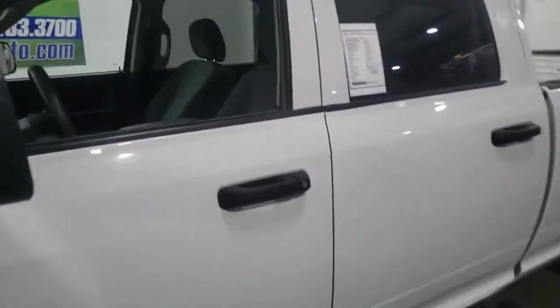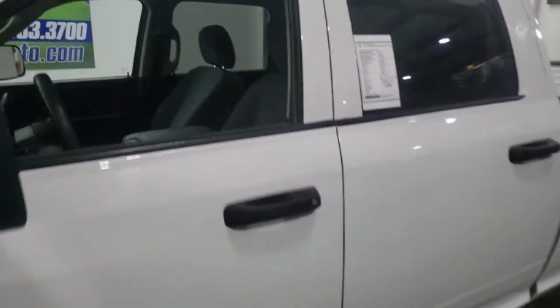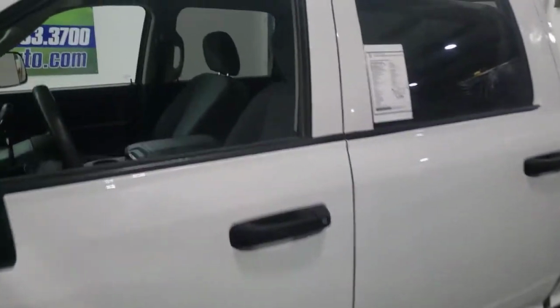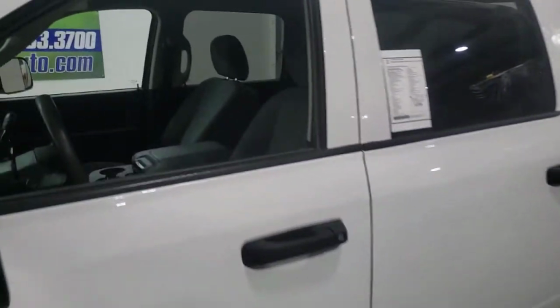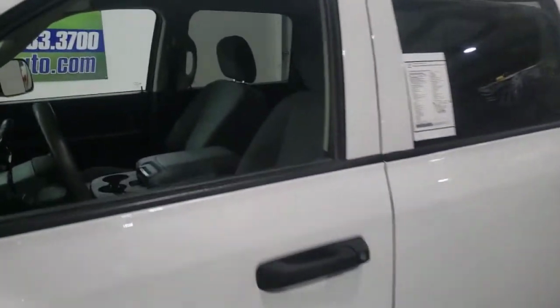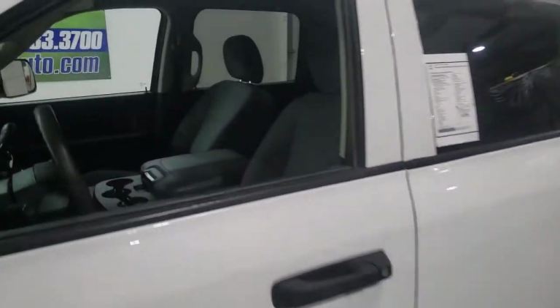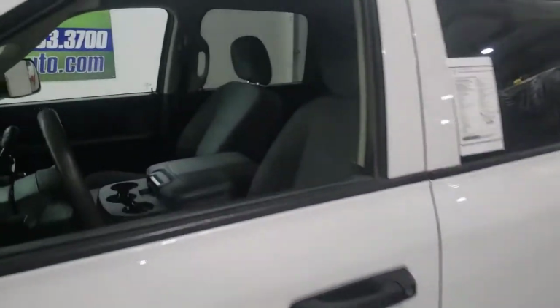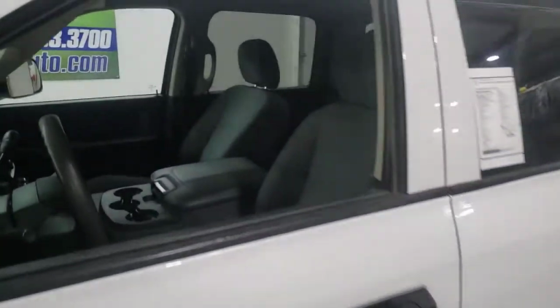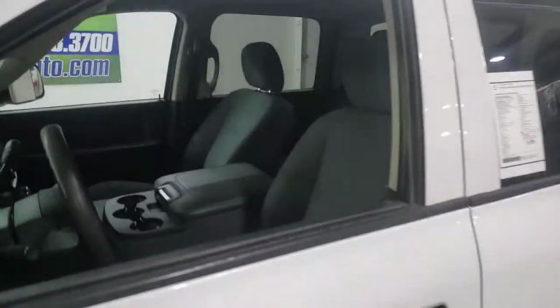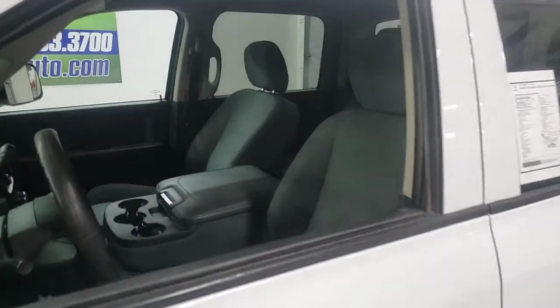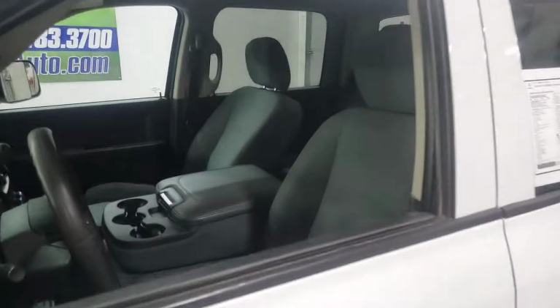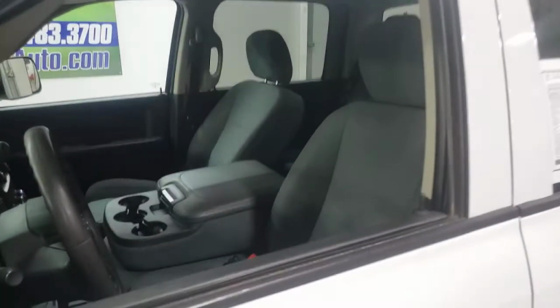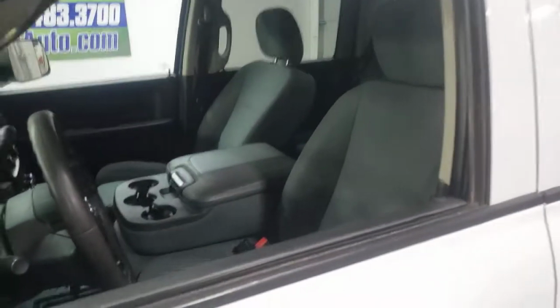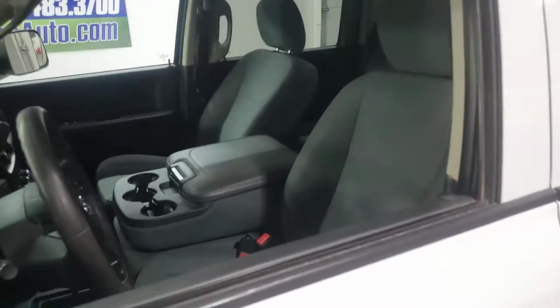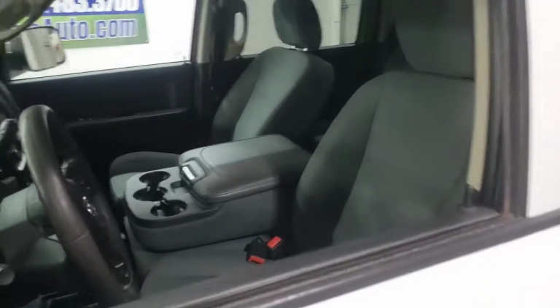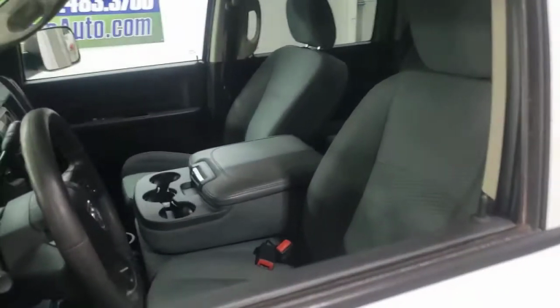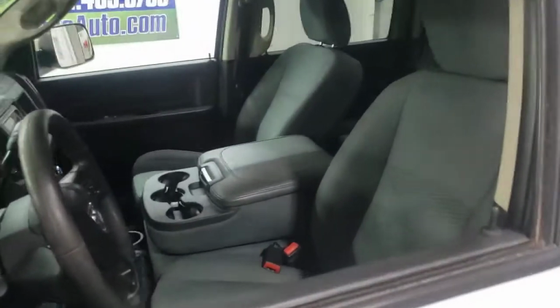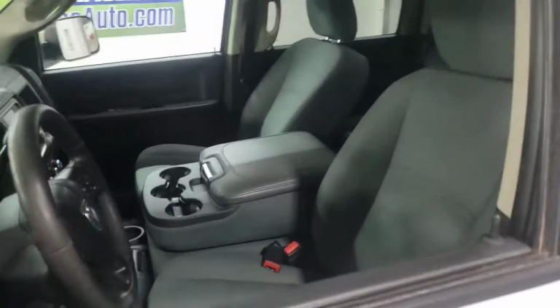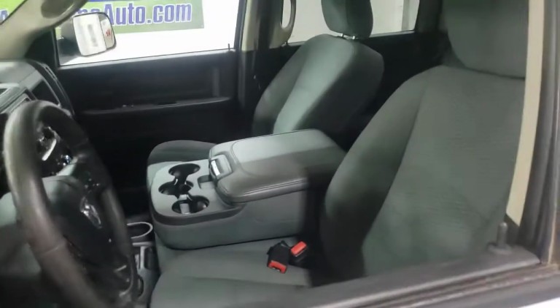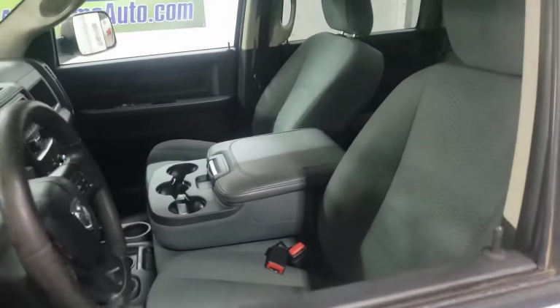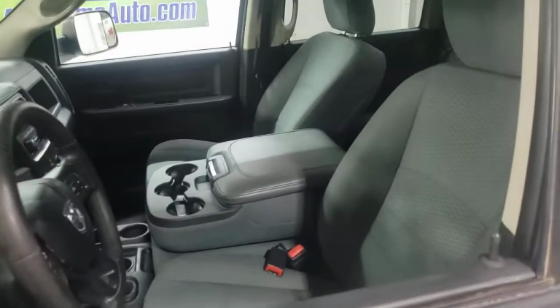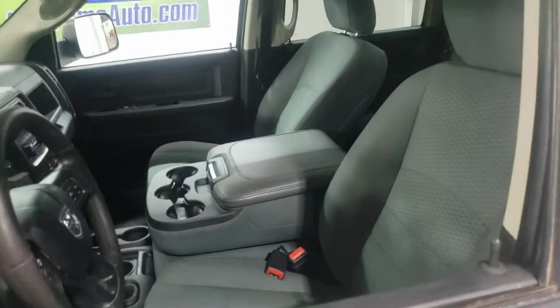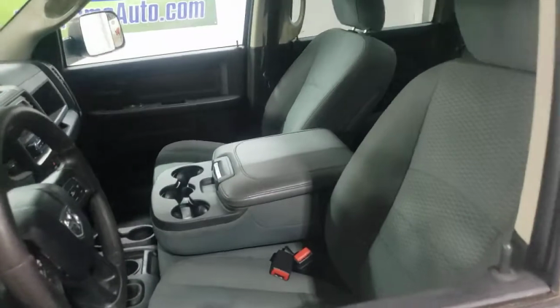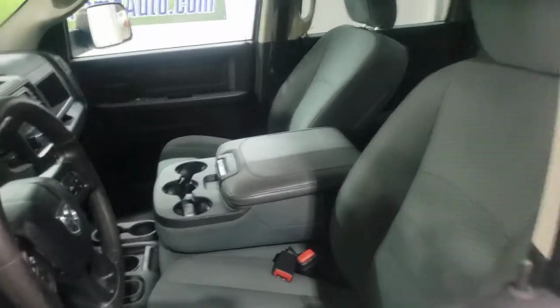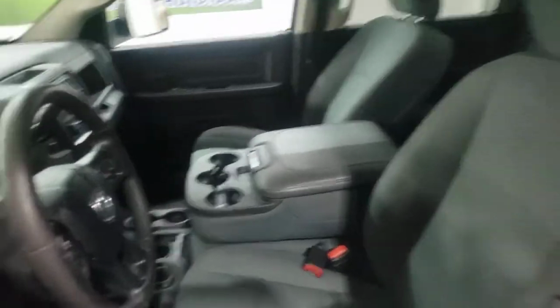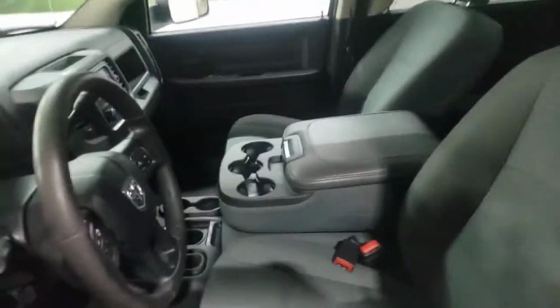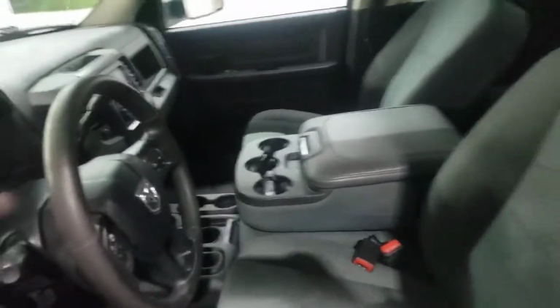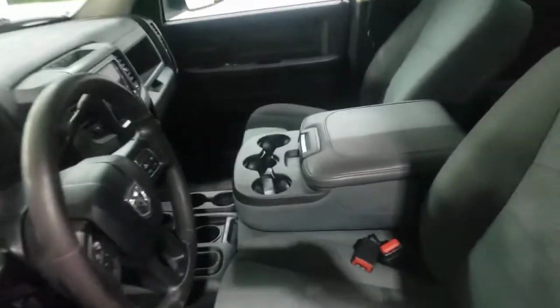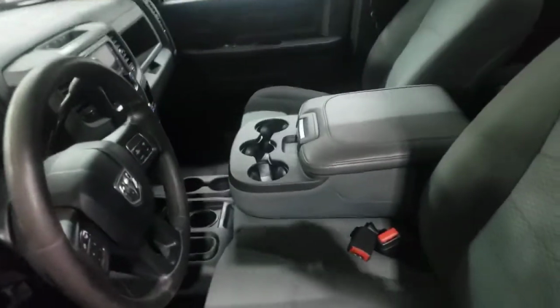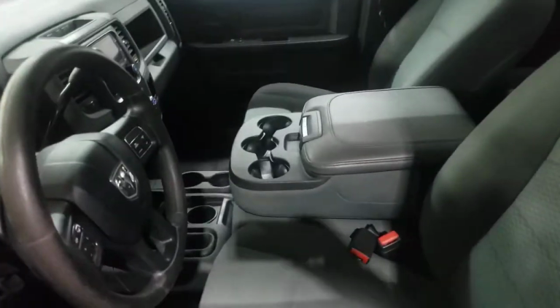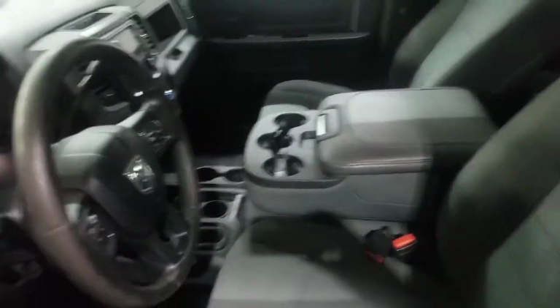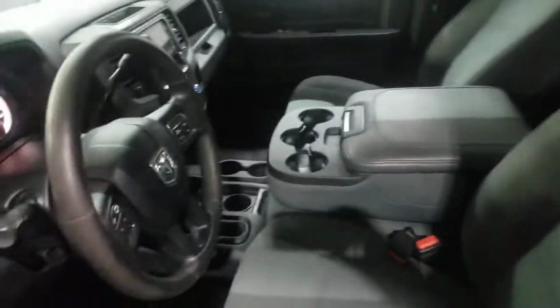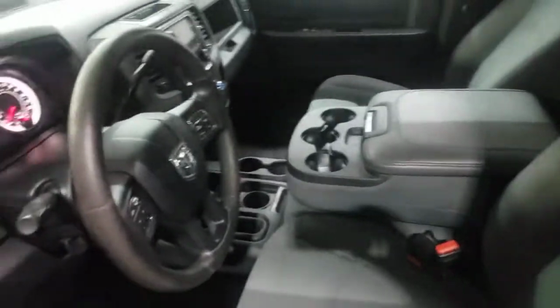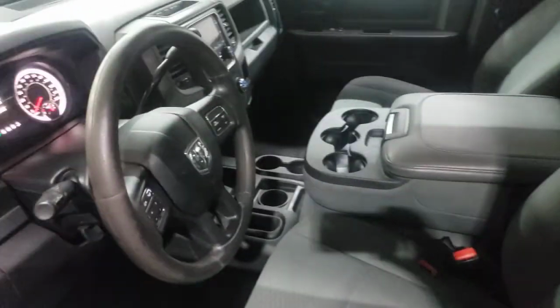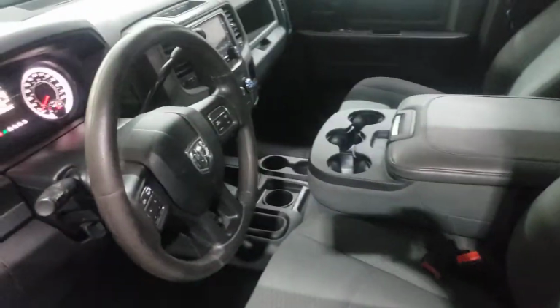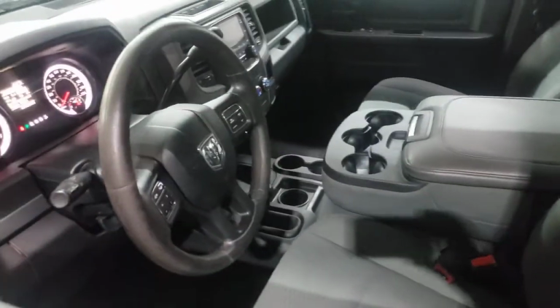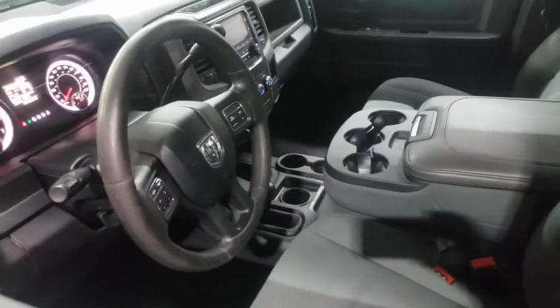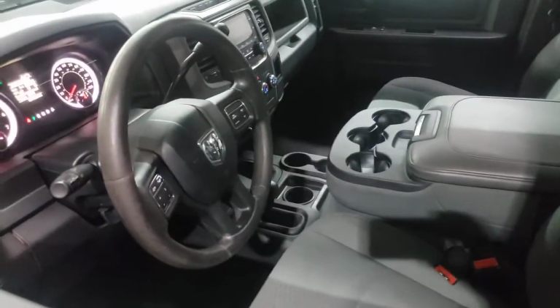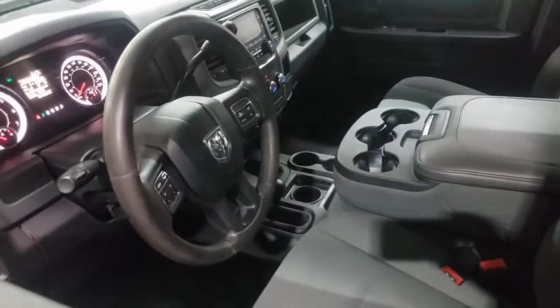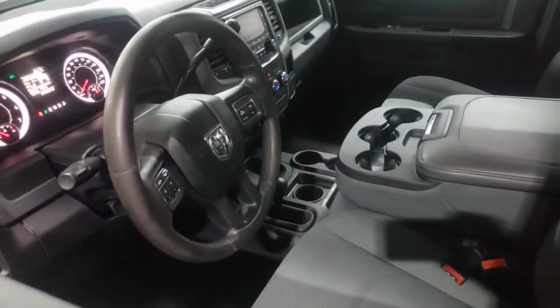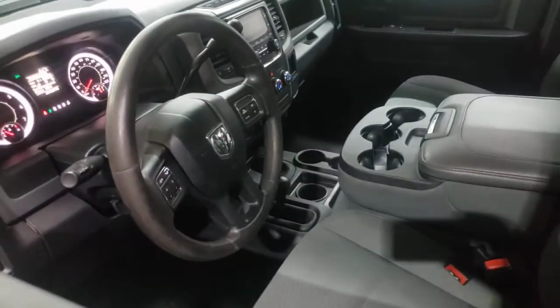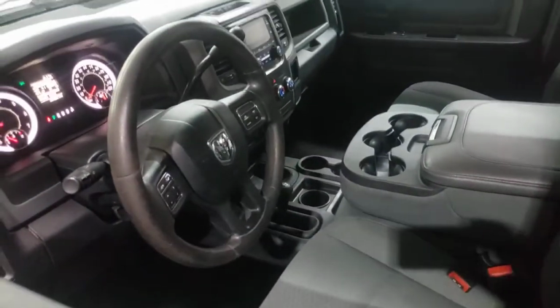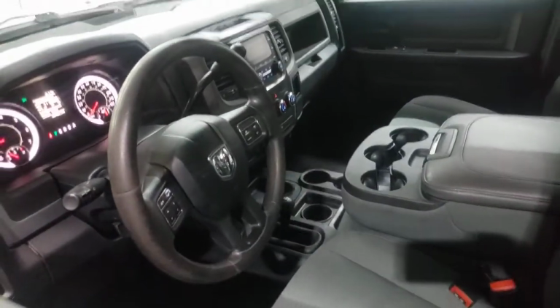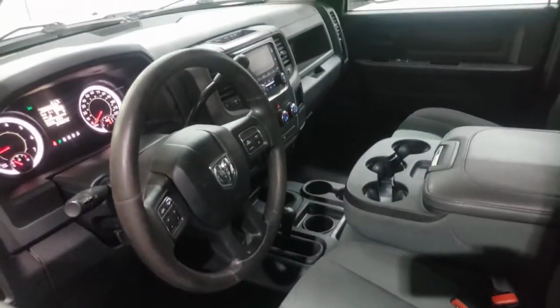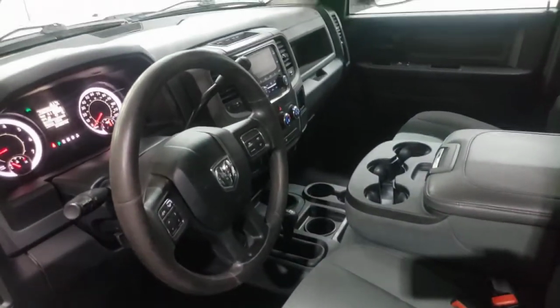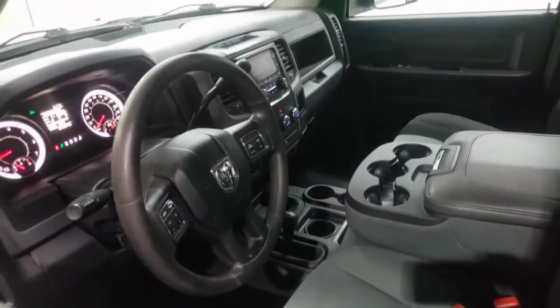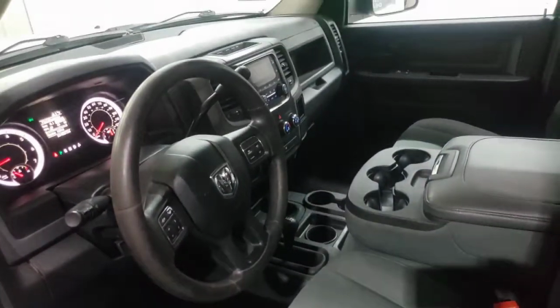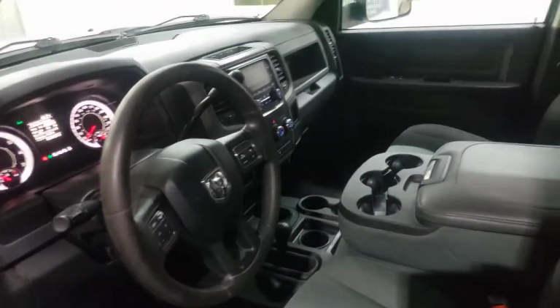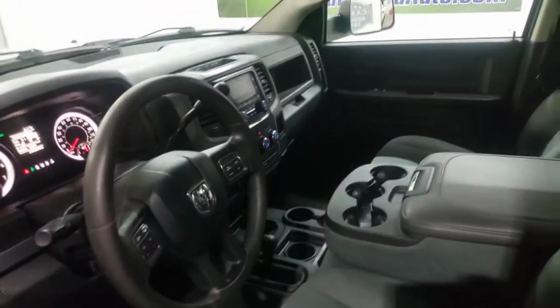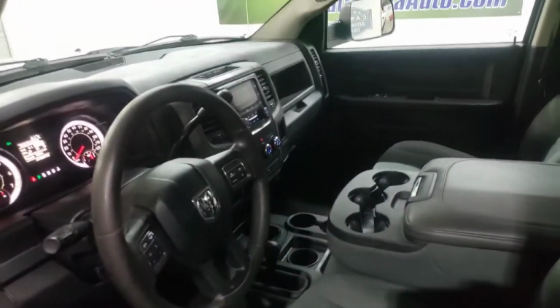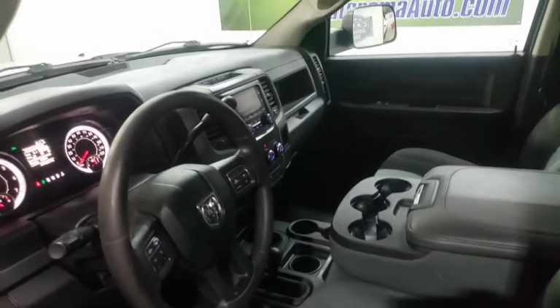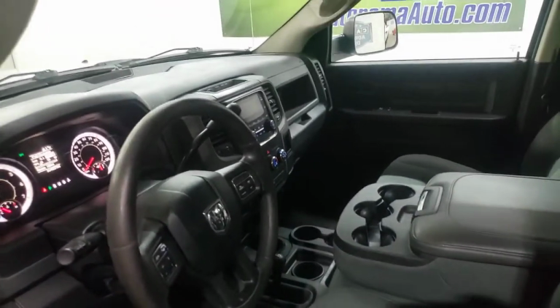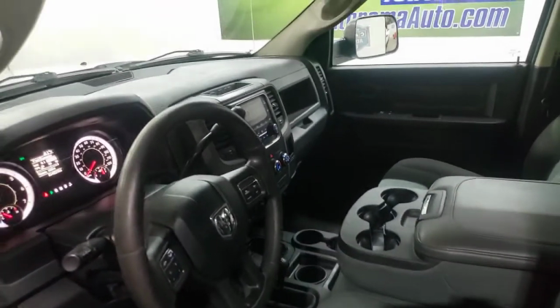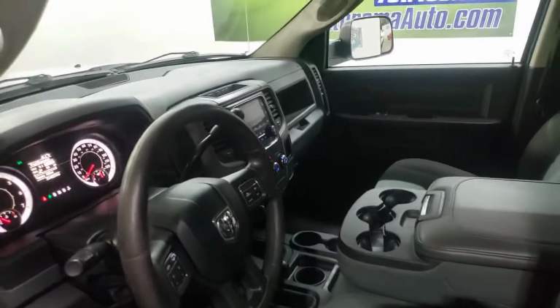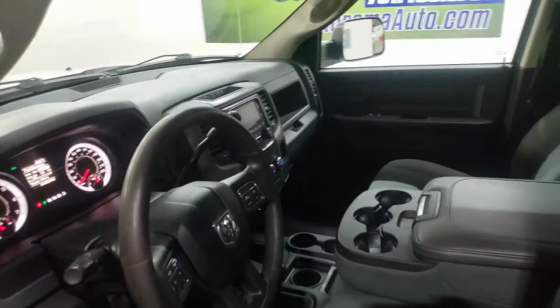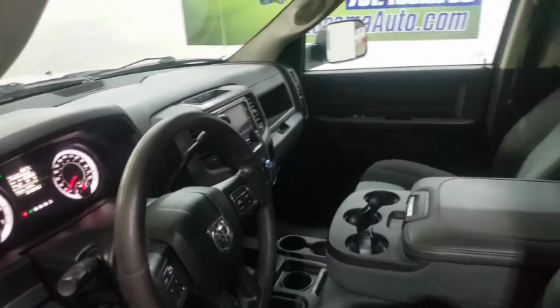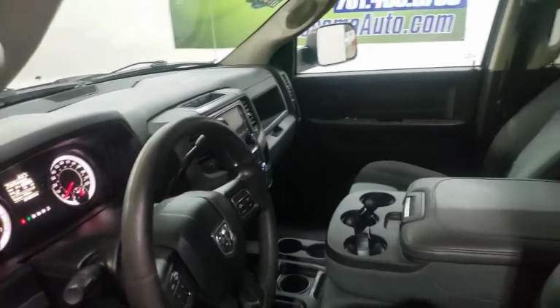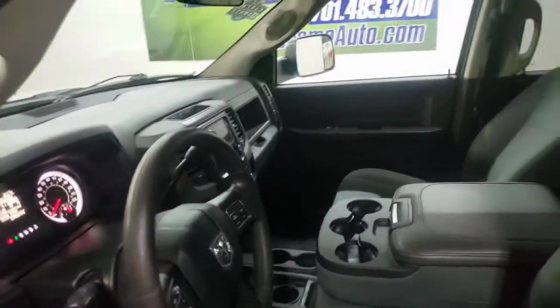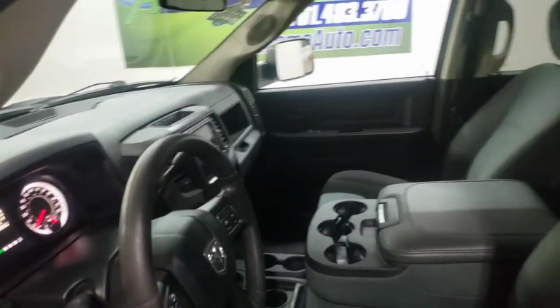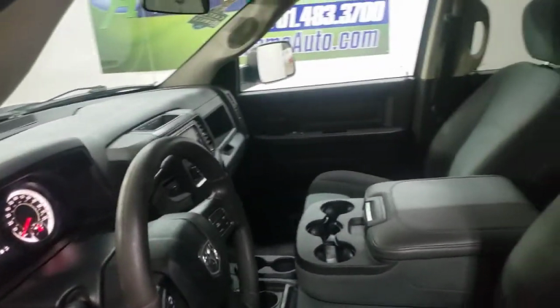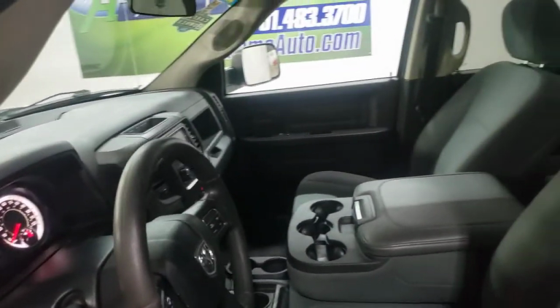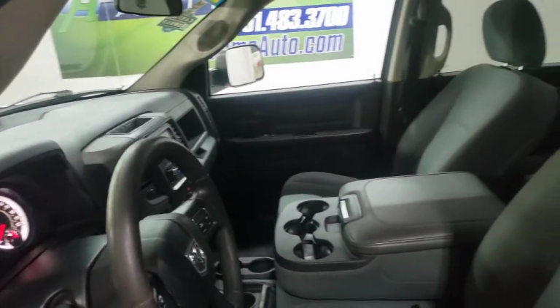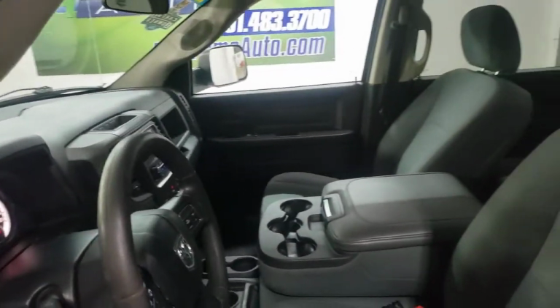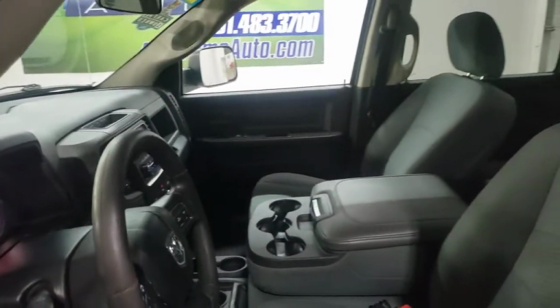It has cloth seats with seating for 6, rubber floor for easy cleanup, air, cruise, tilt, power windows, power locks, and Bluetooth.